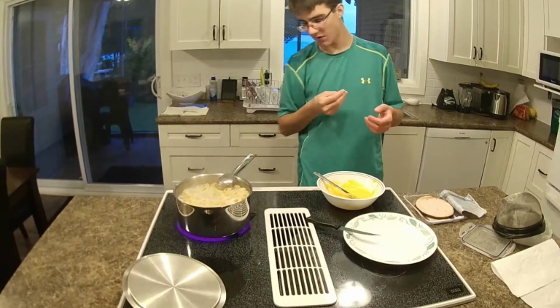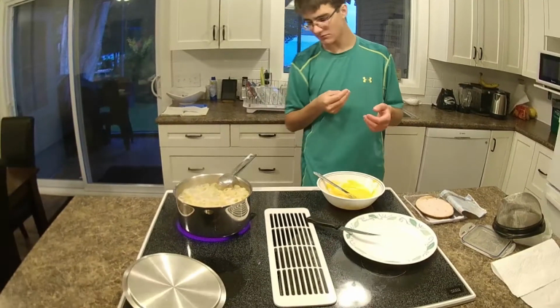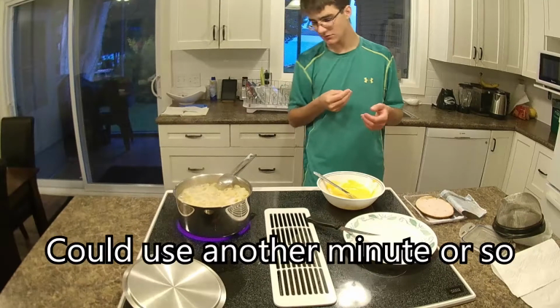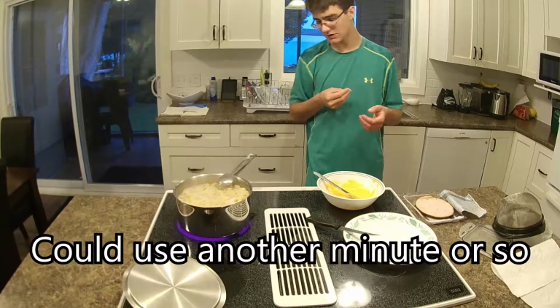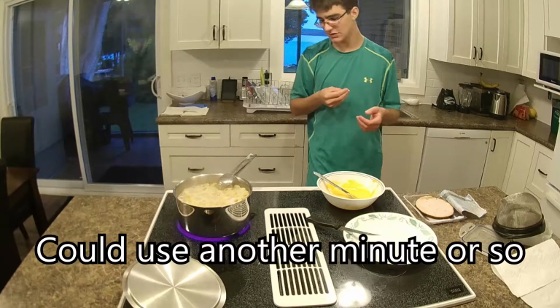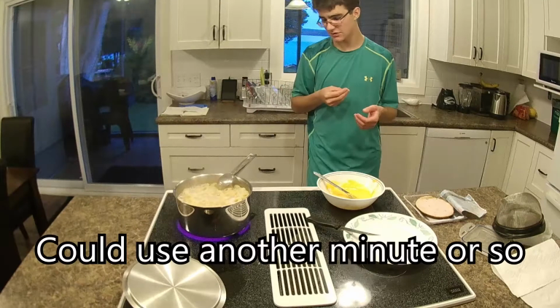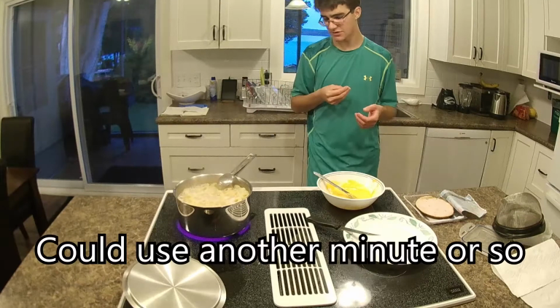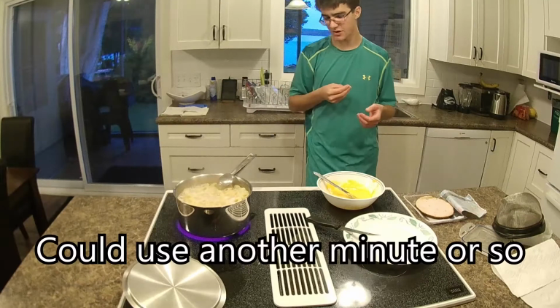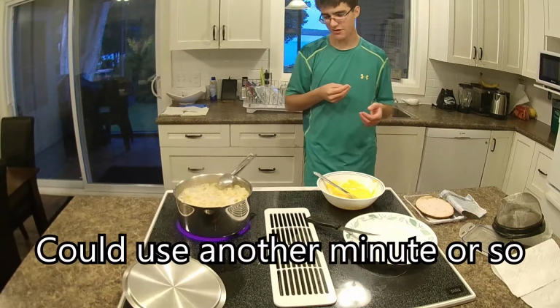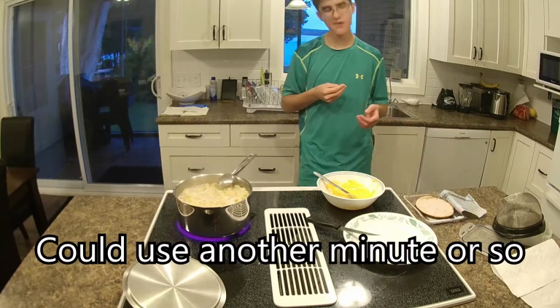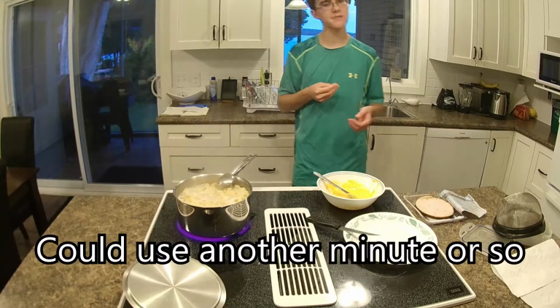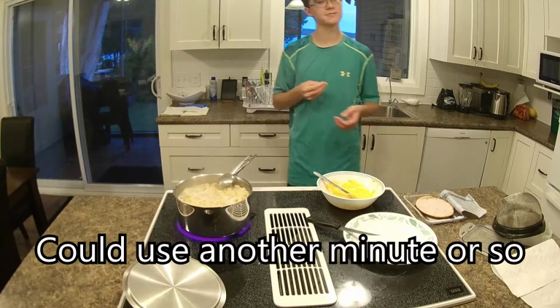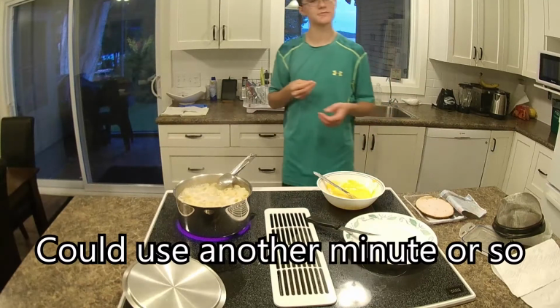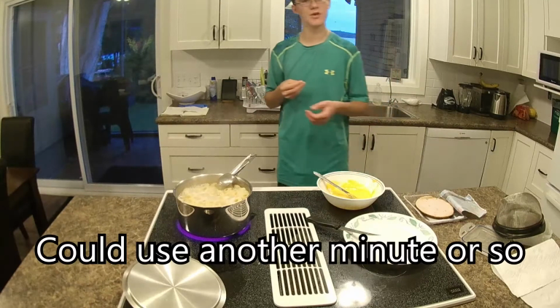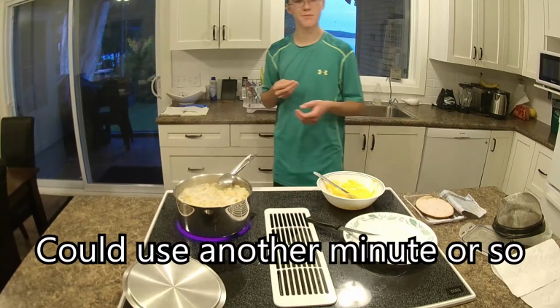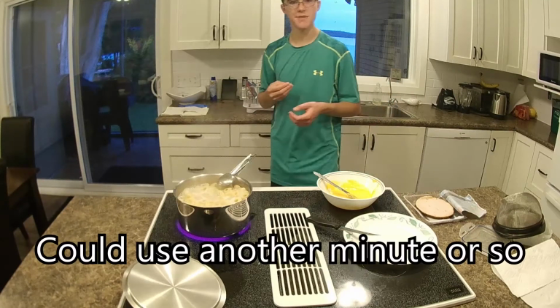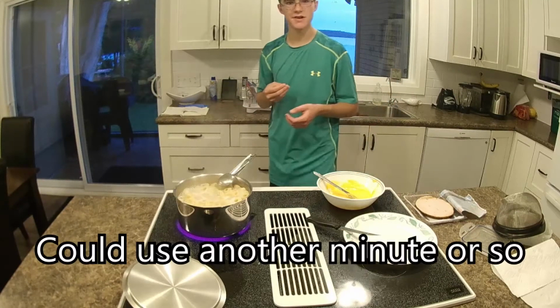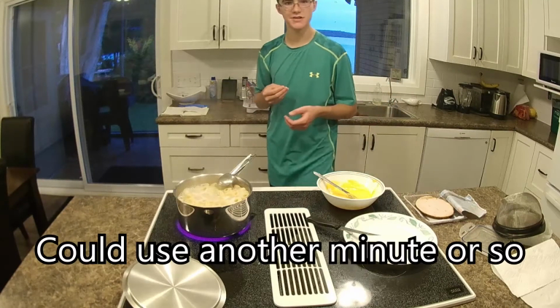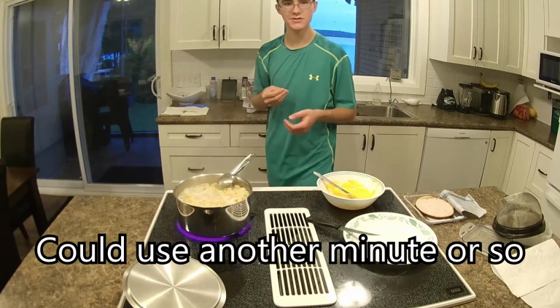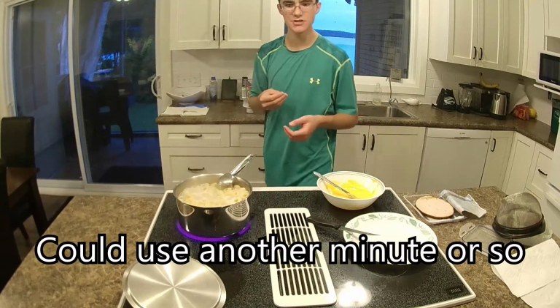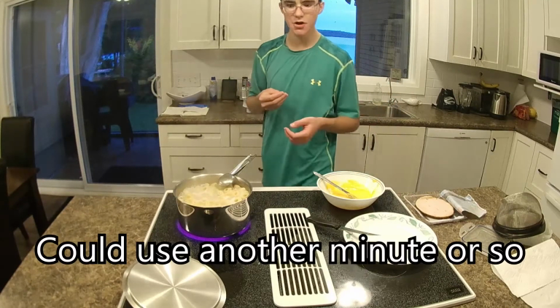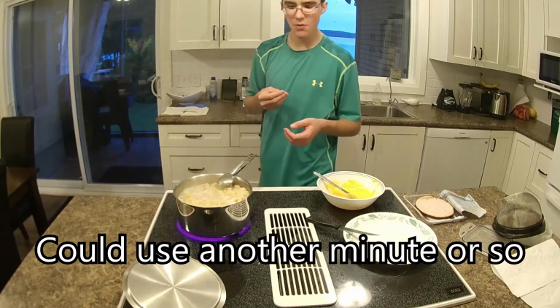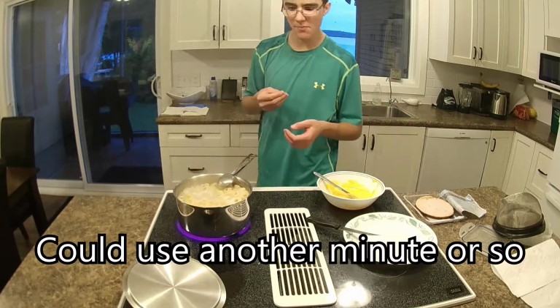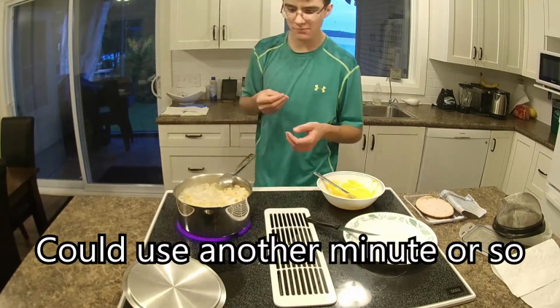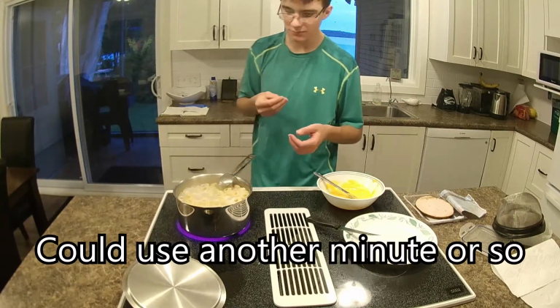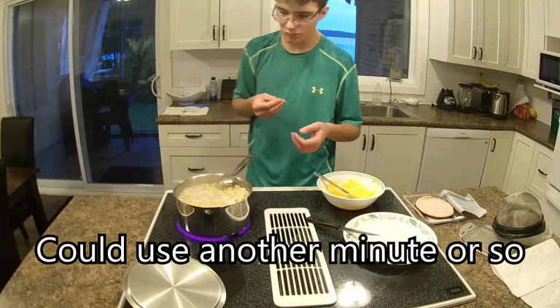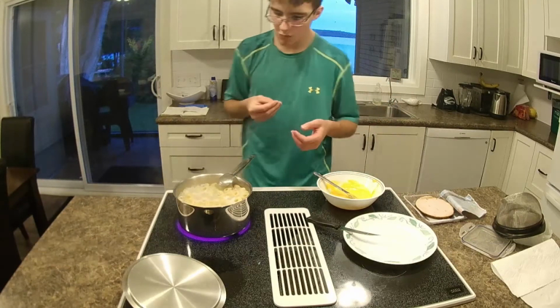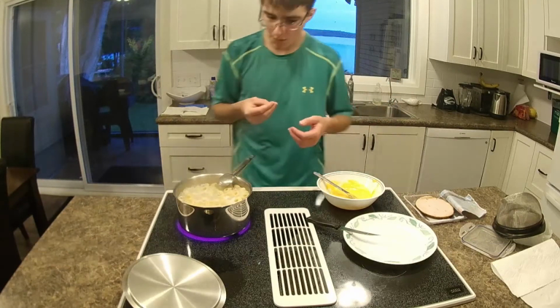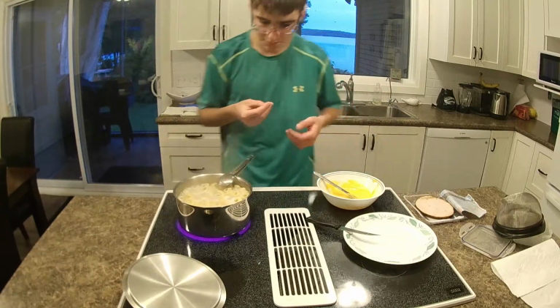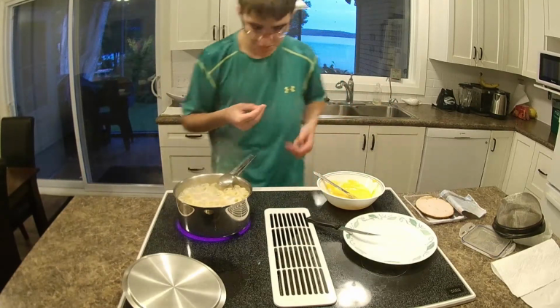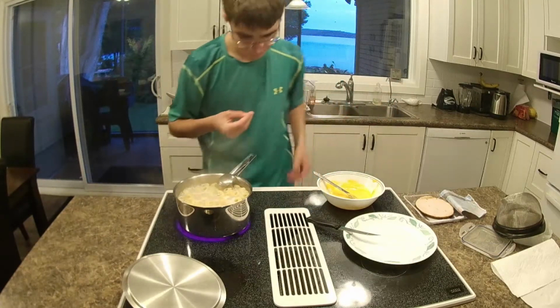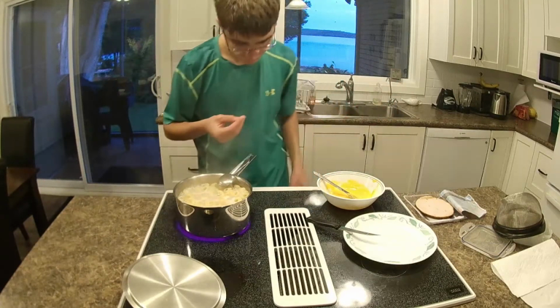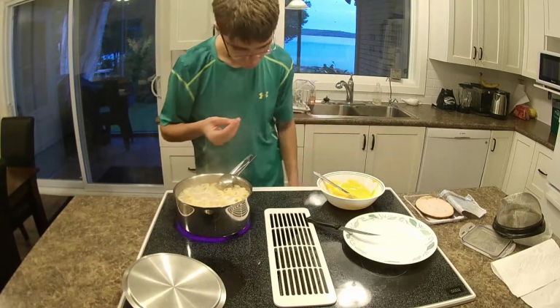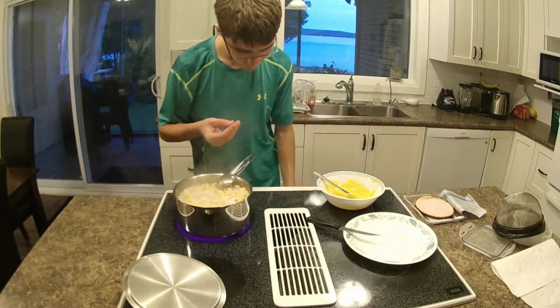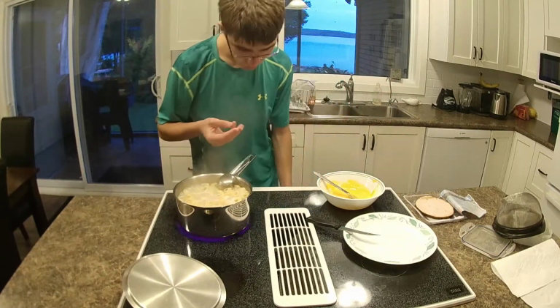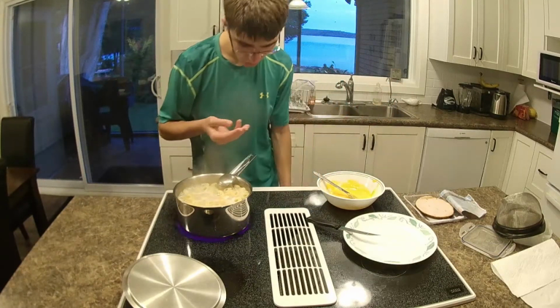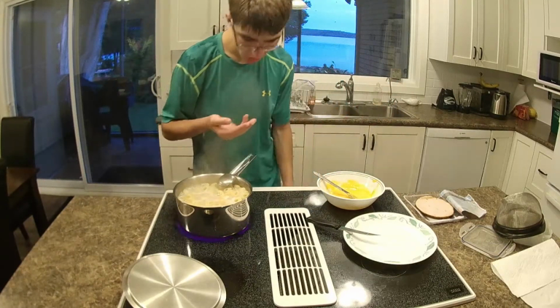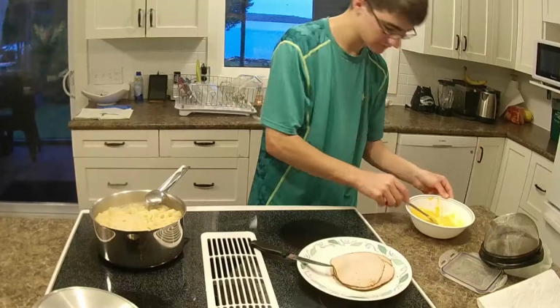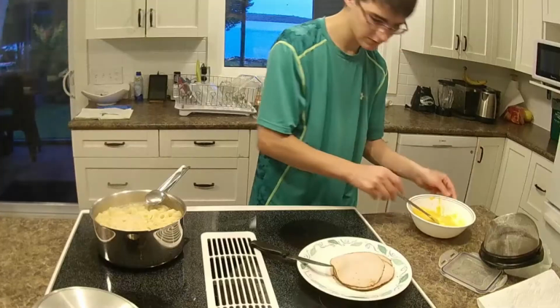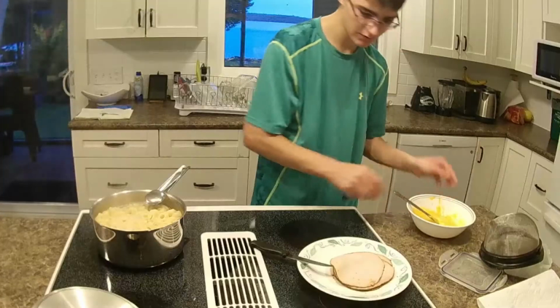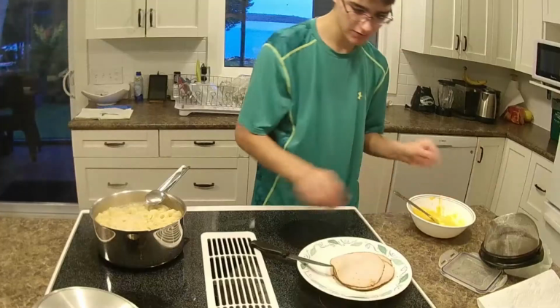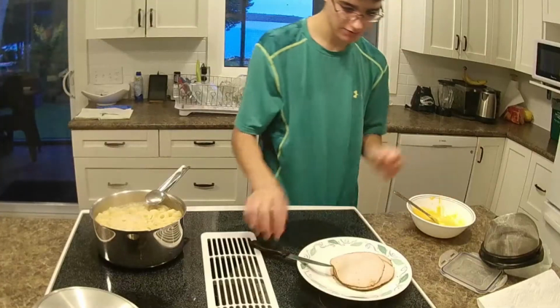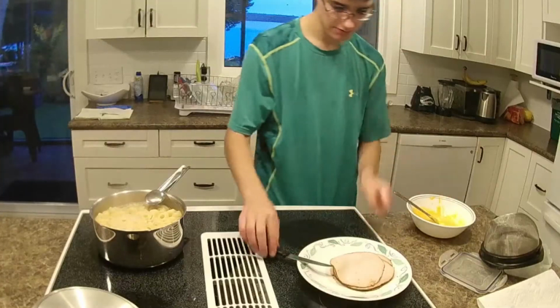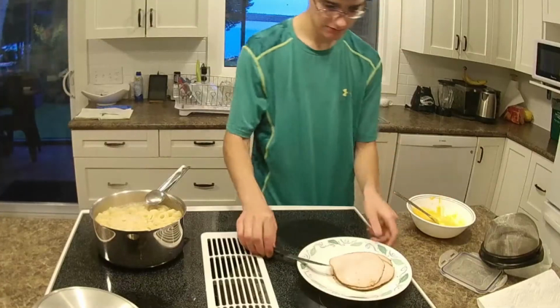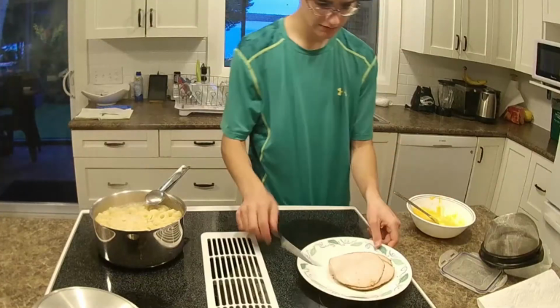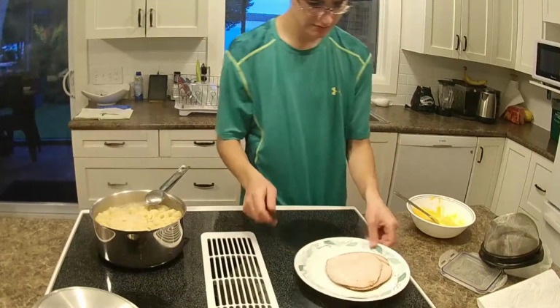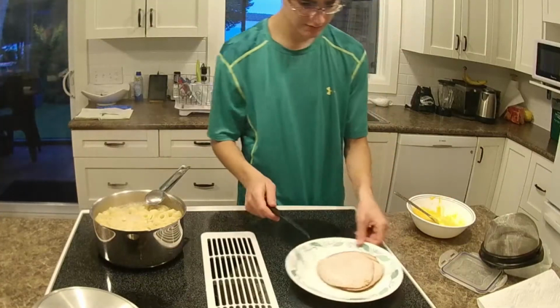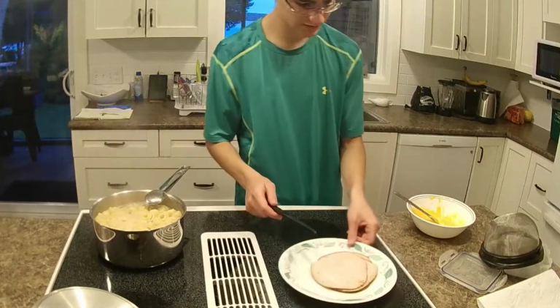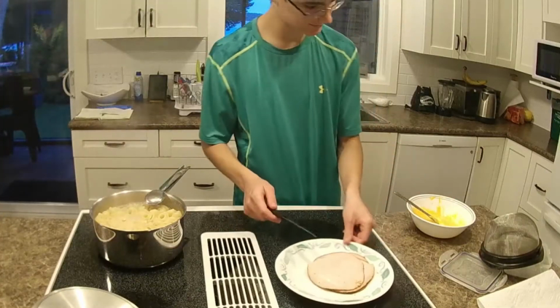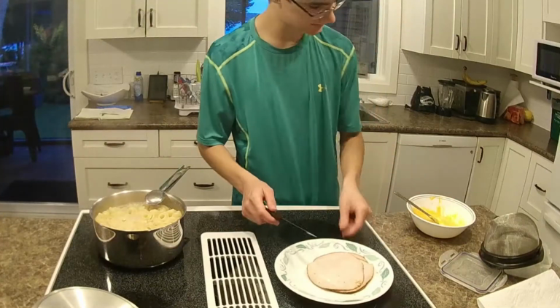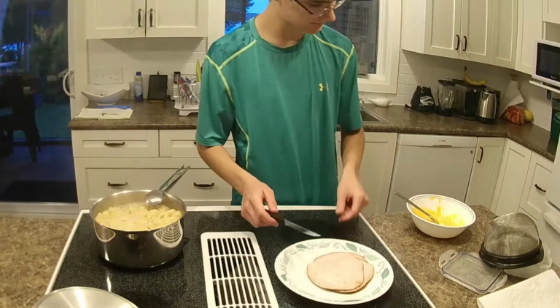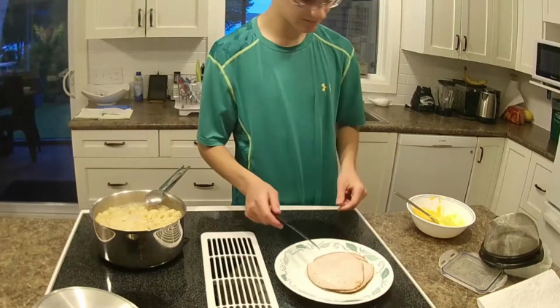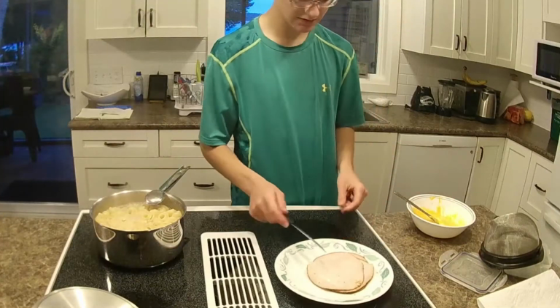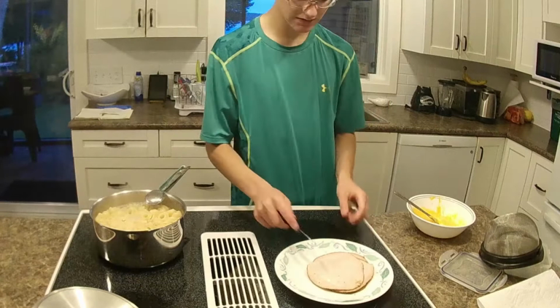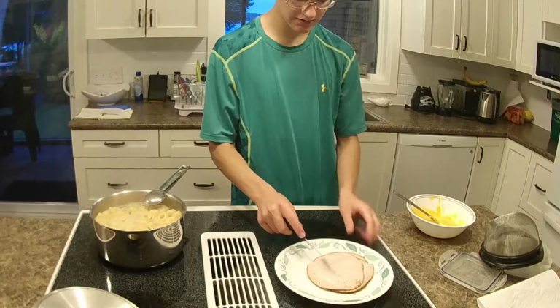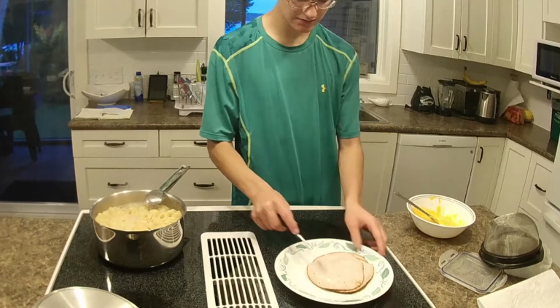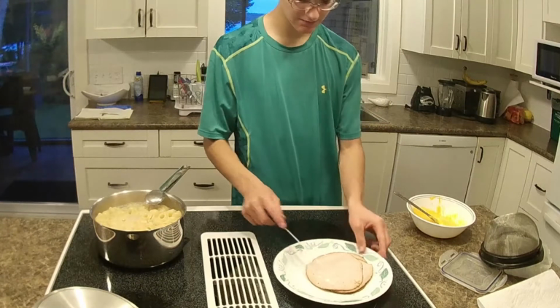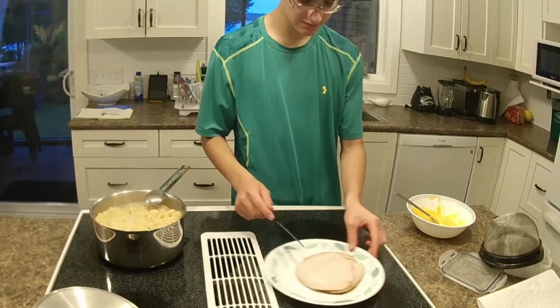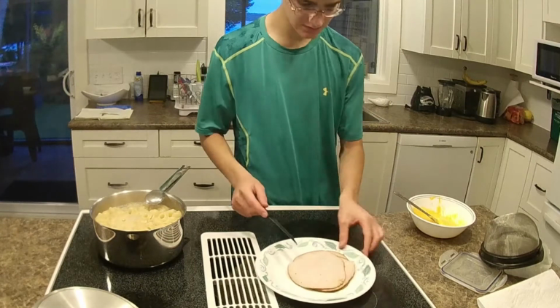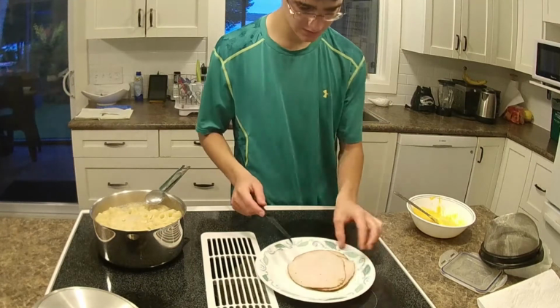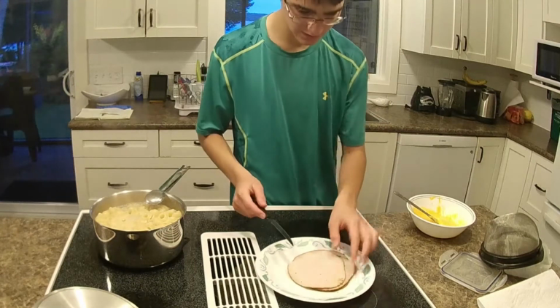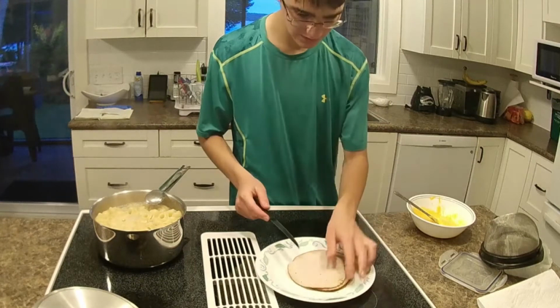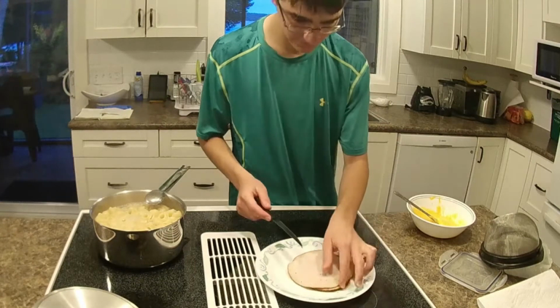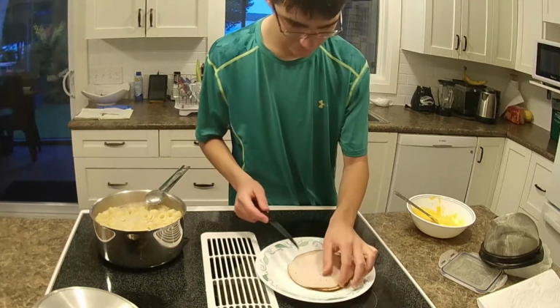Needs another minute or so. Okay, now it's time to cut up the turkey.